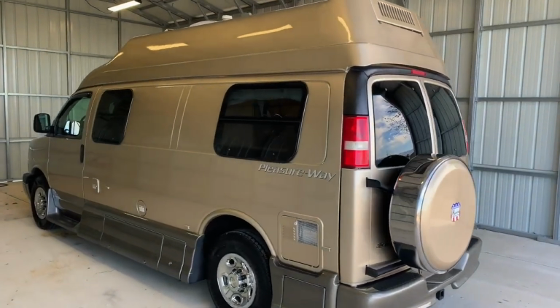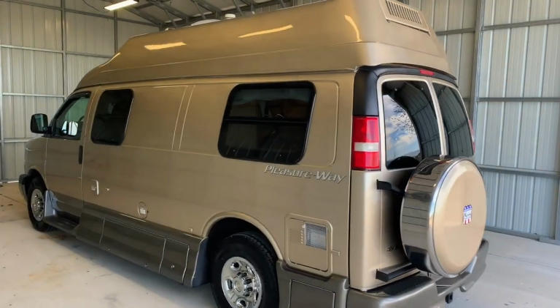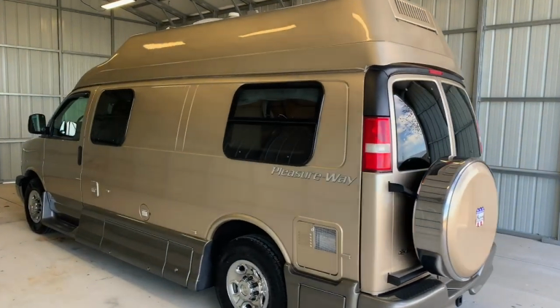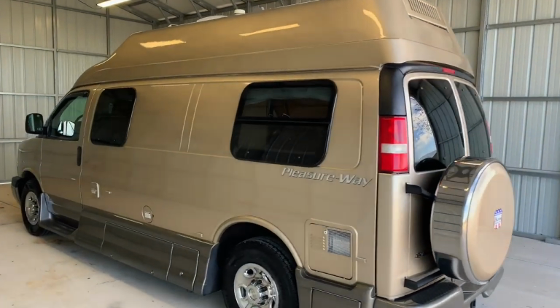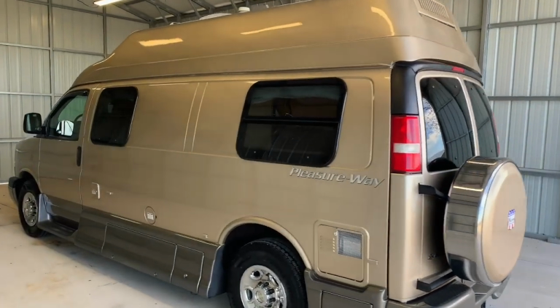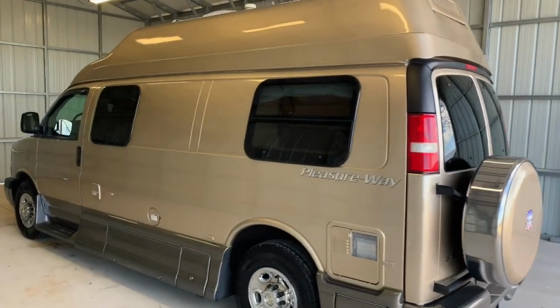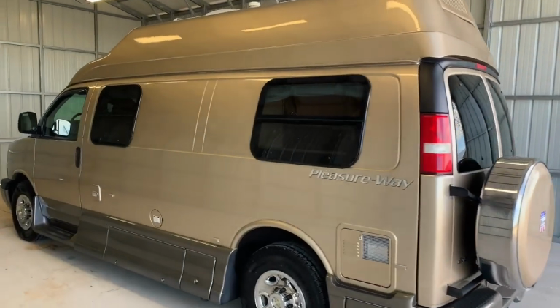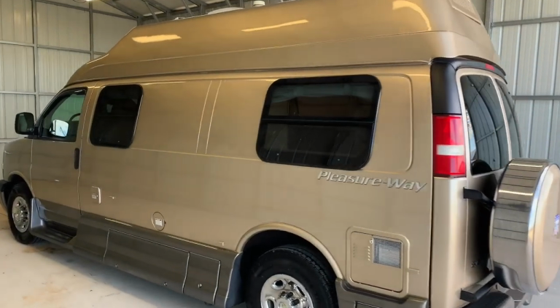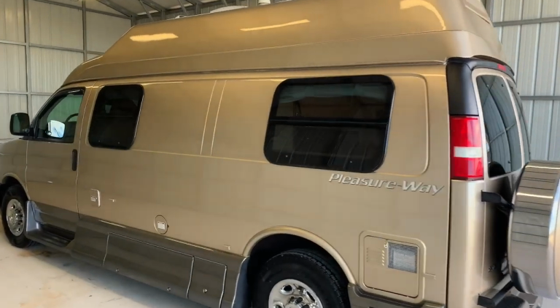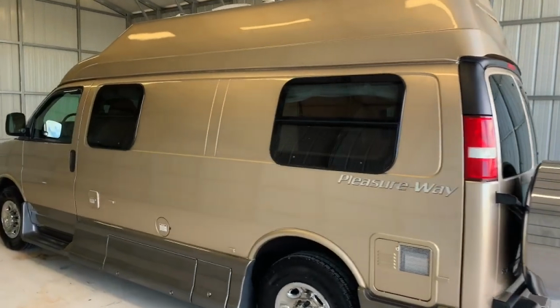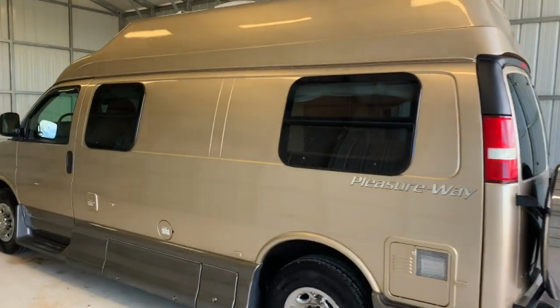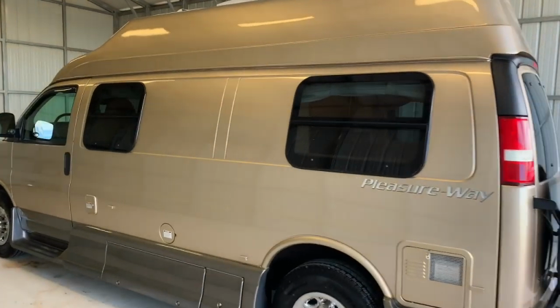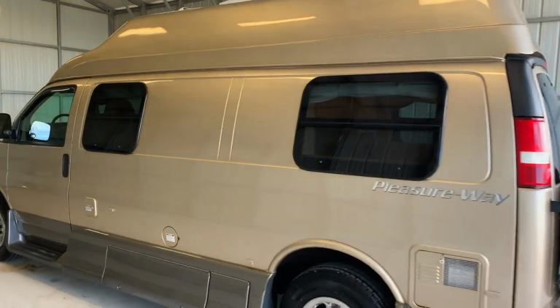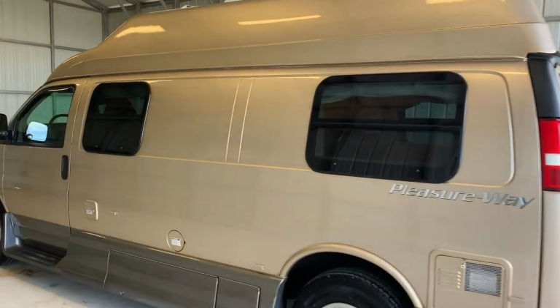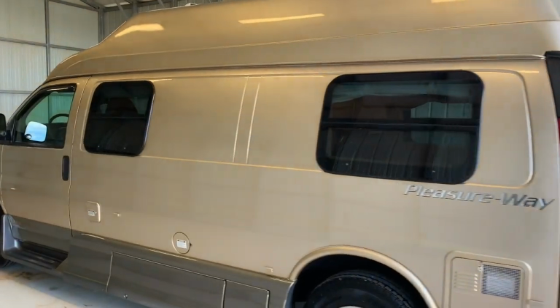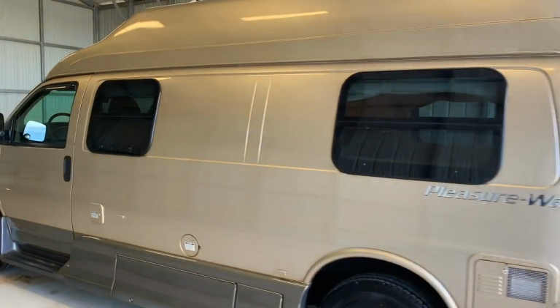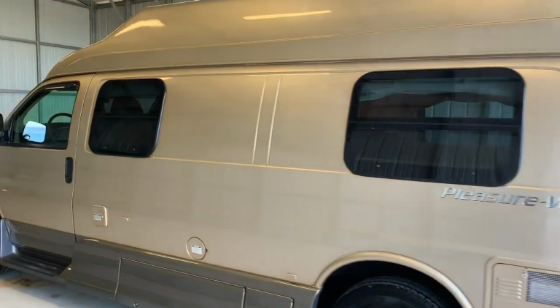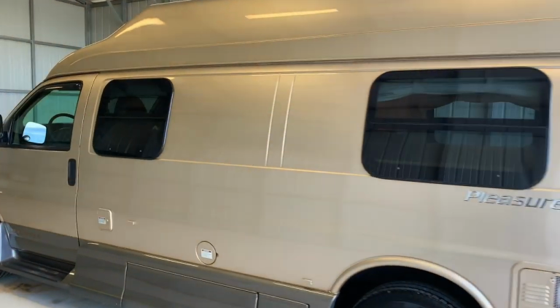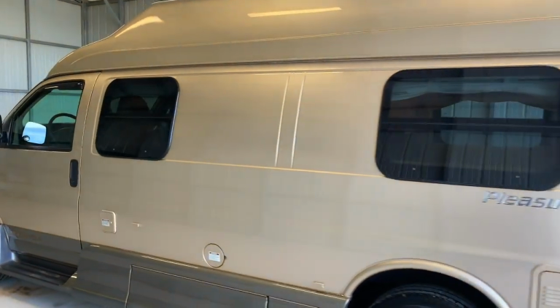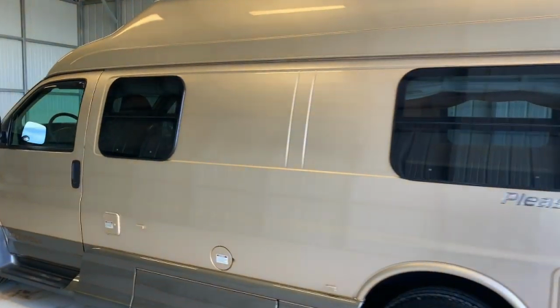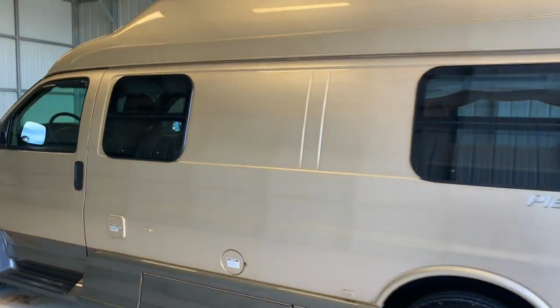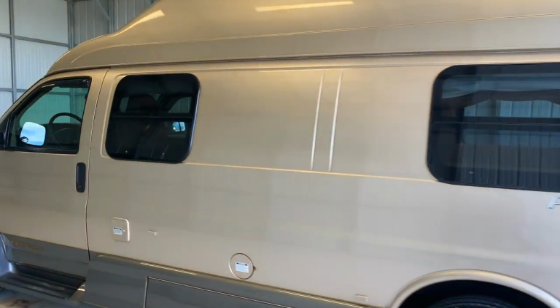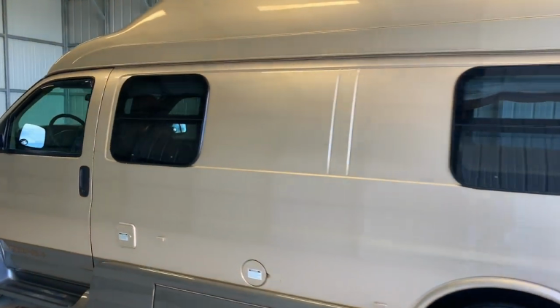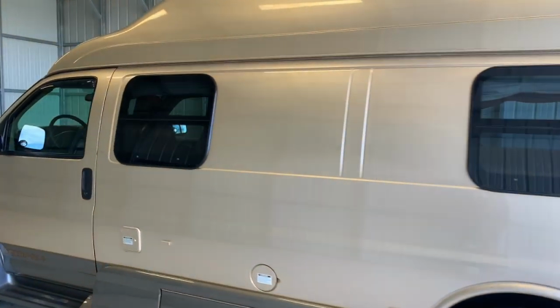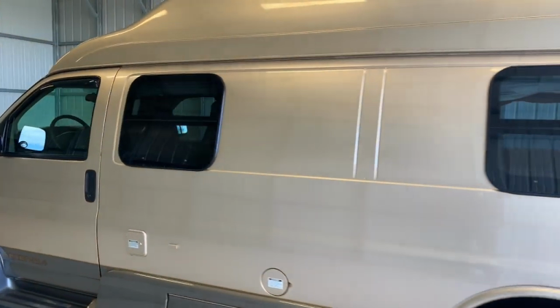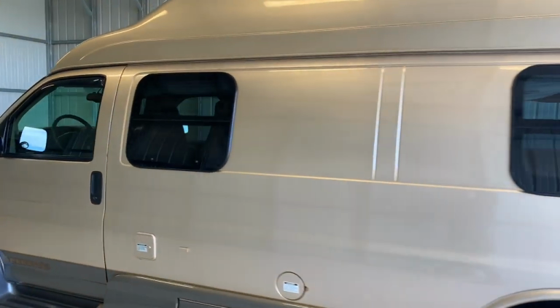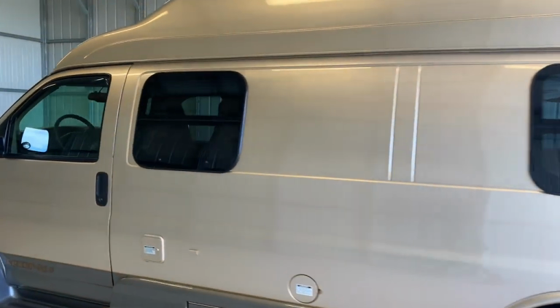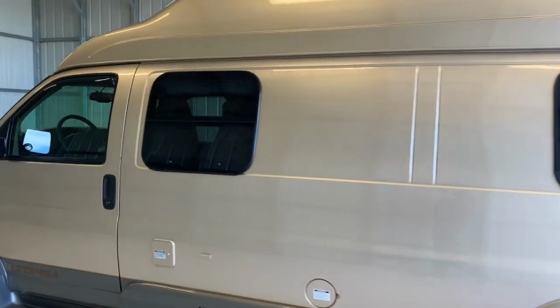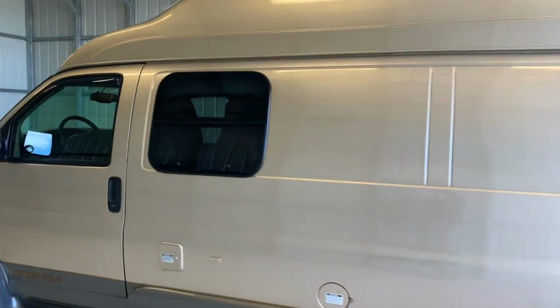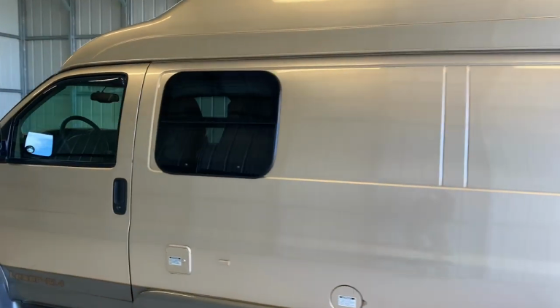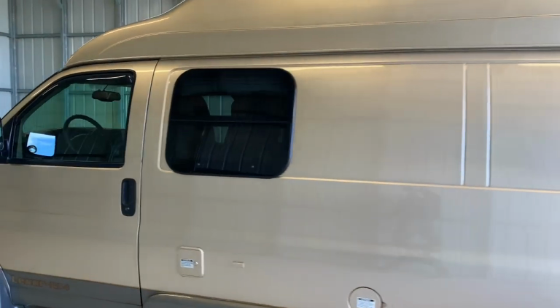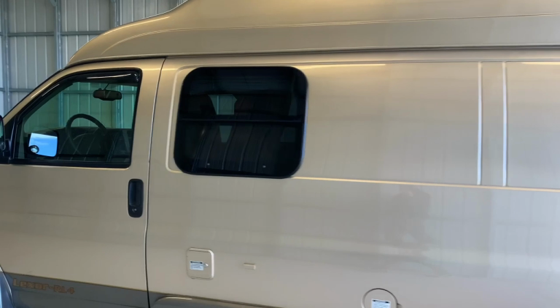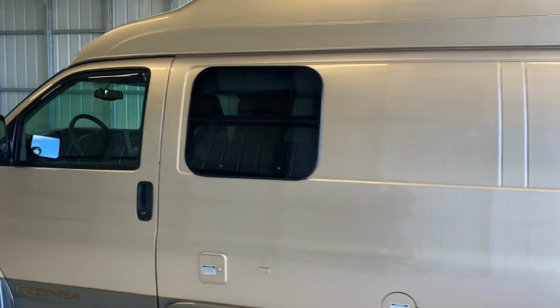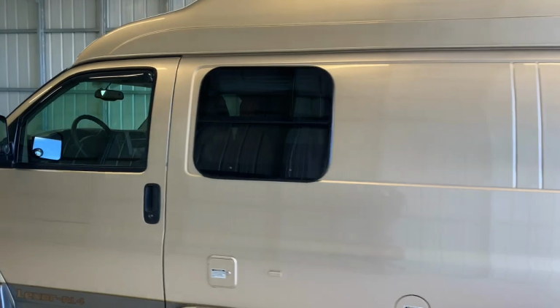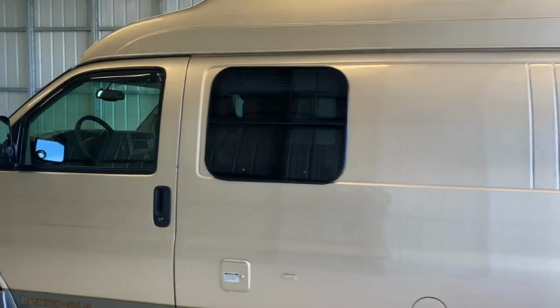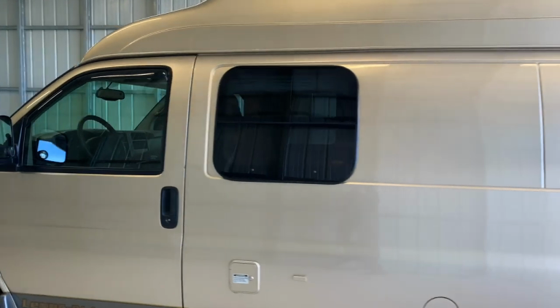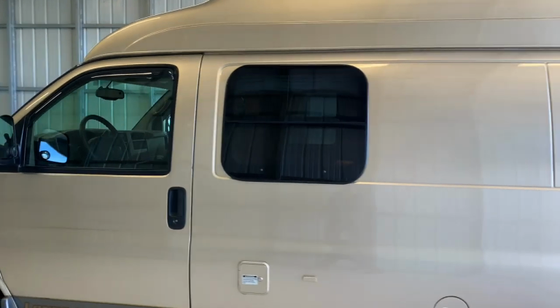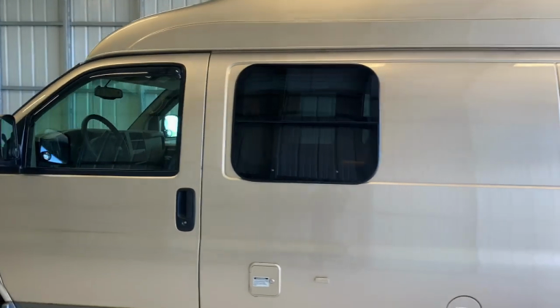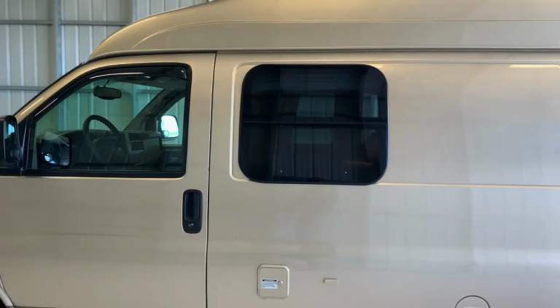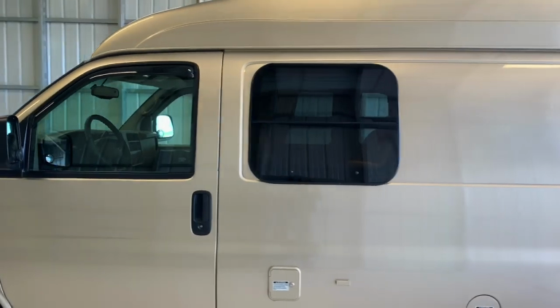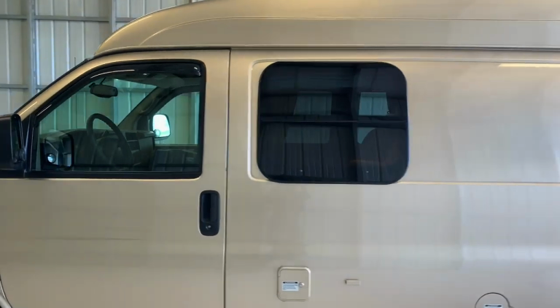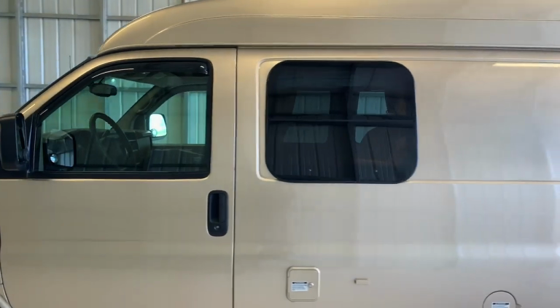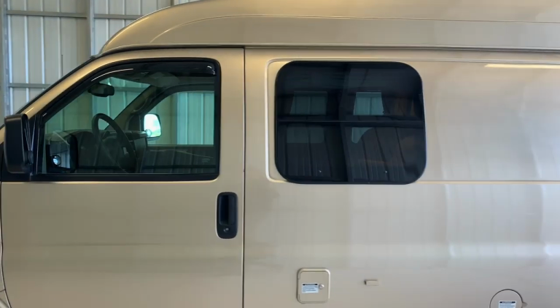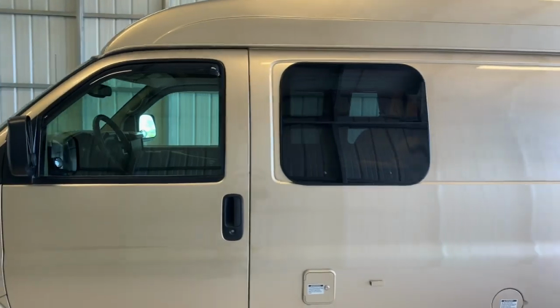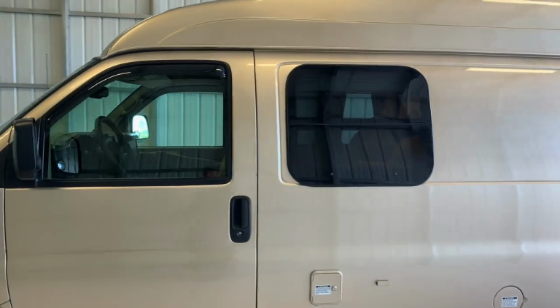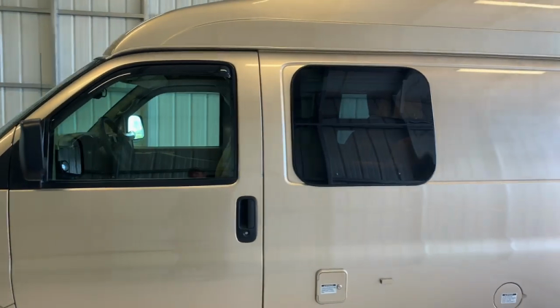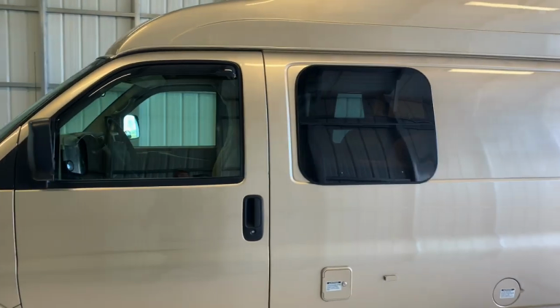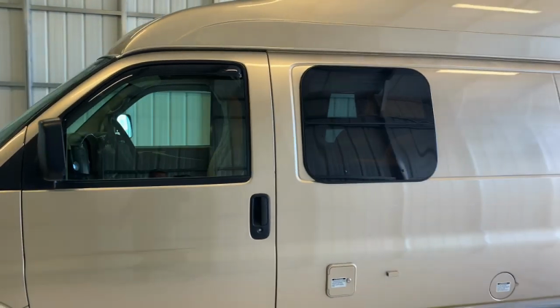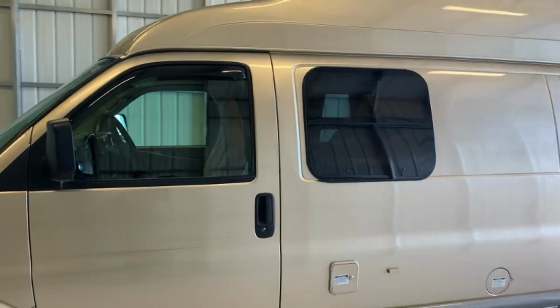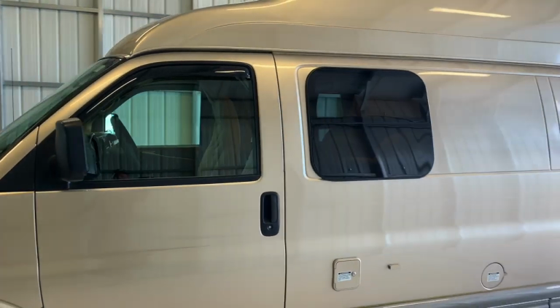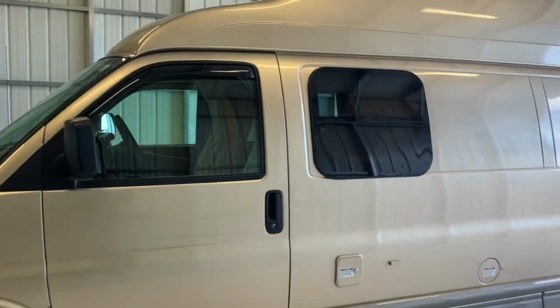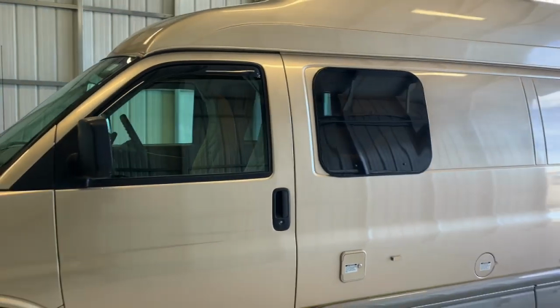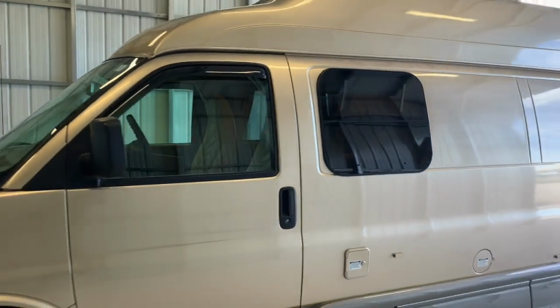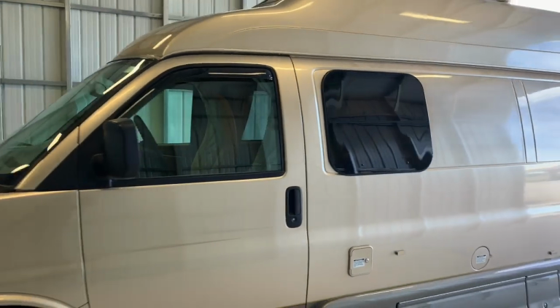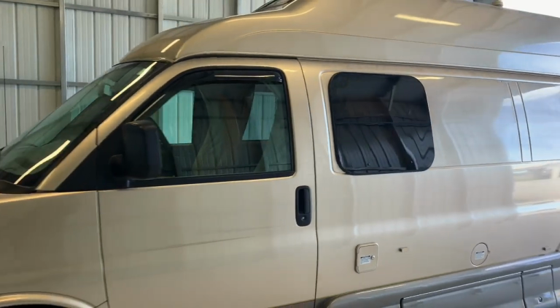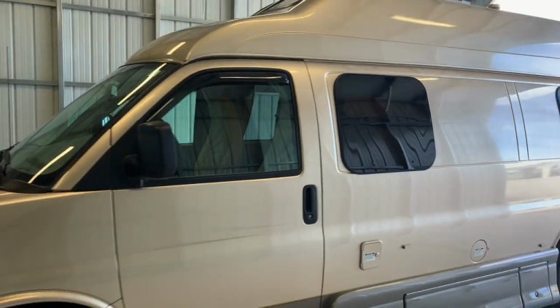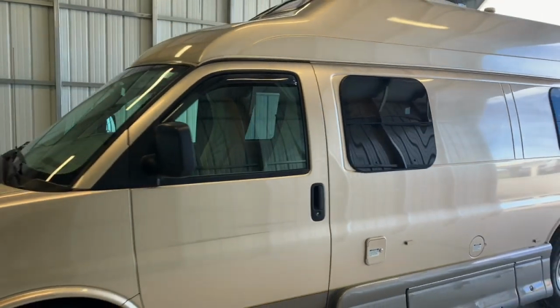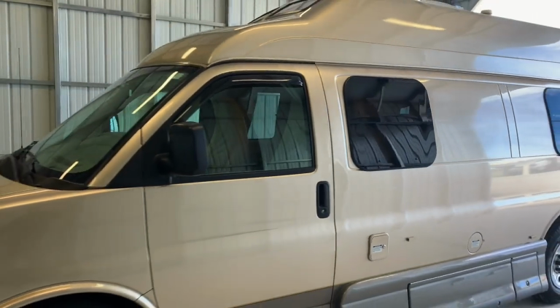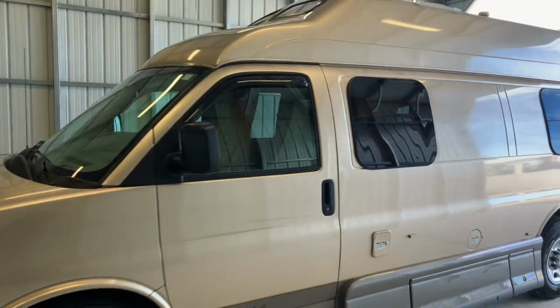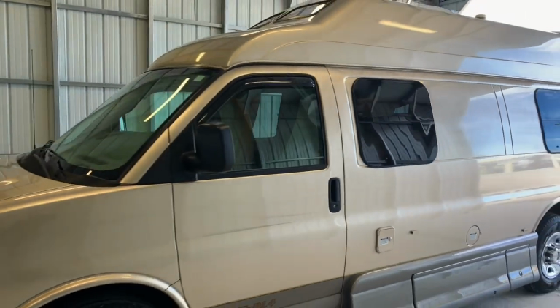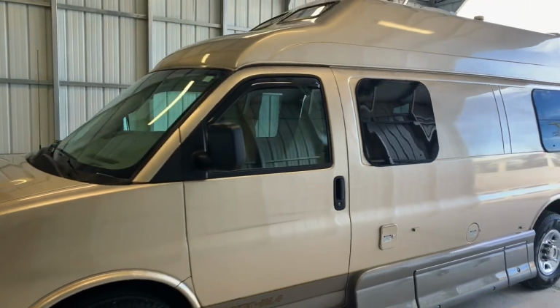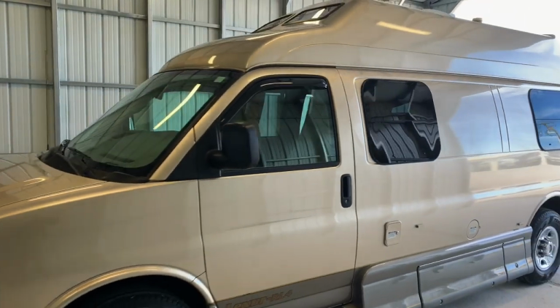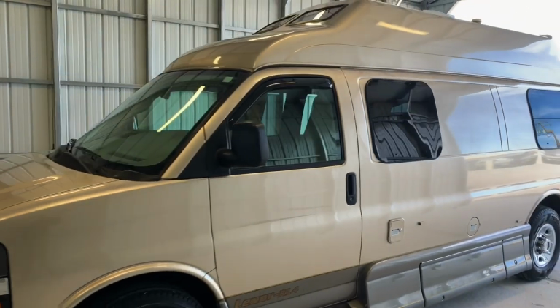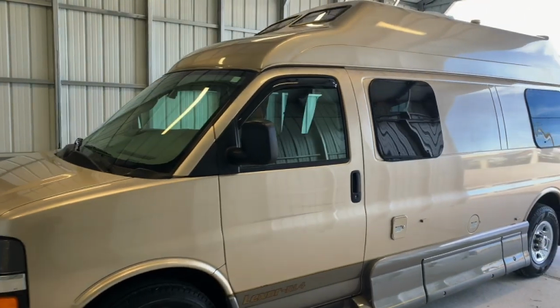We are a full-service dealer offering warranty as well as financing packages. If you have any questions, please give me or my brother Levi a call at 419-899-2020.